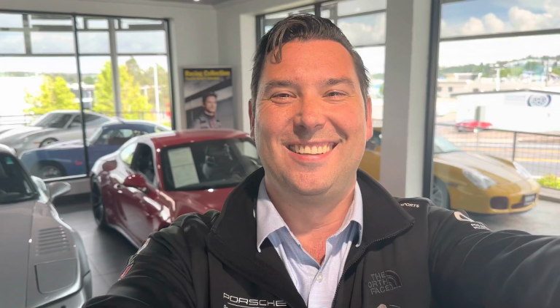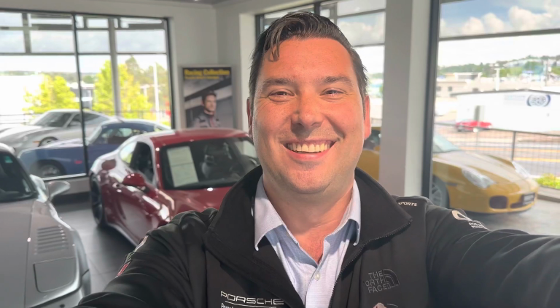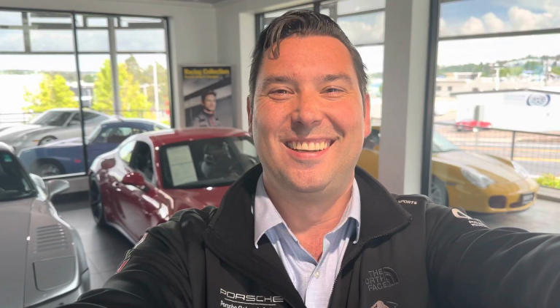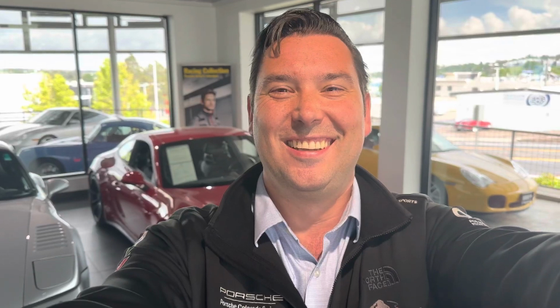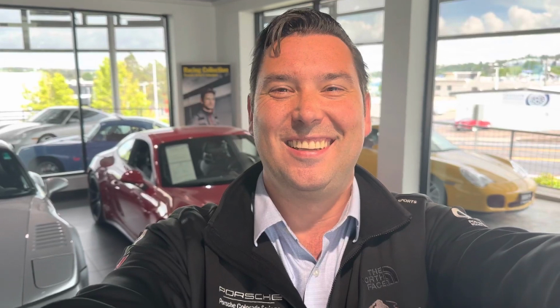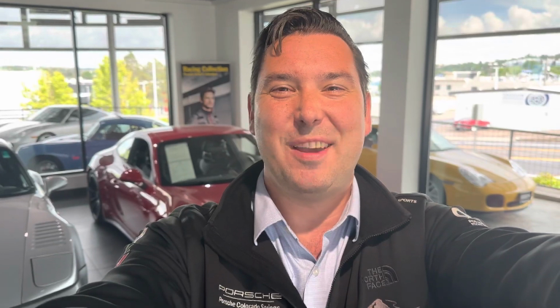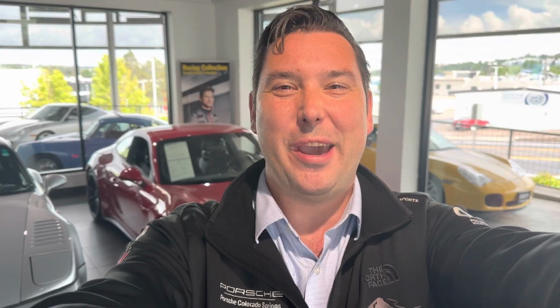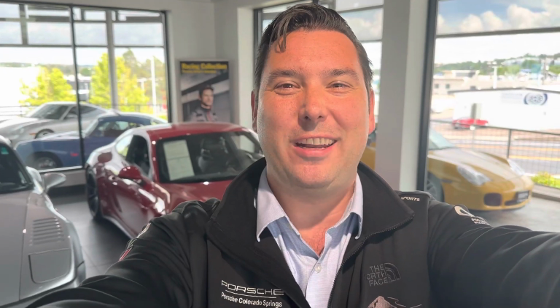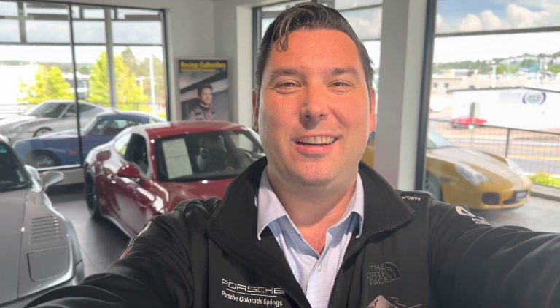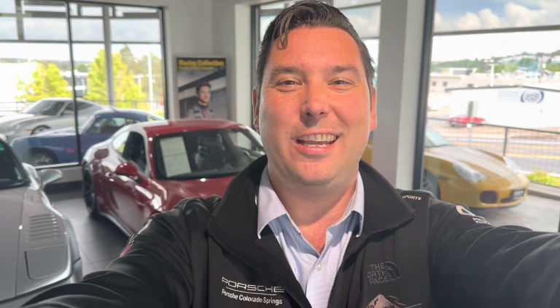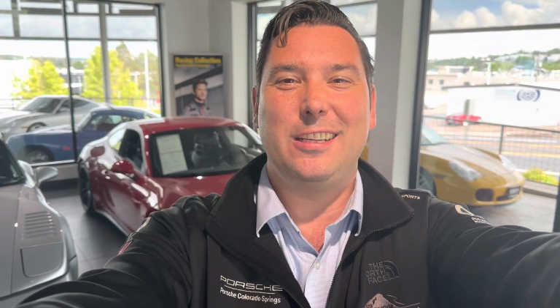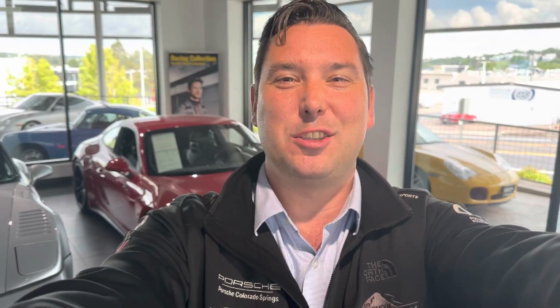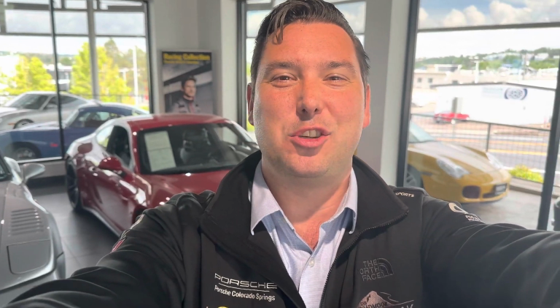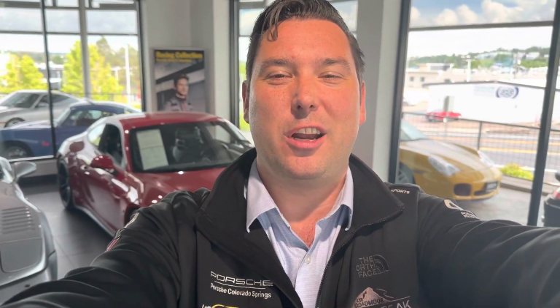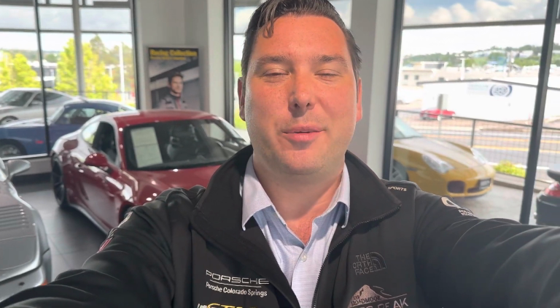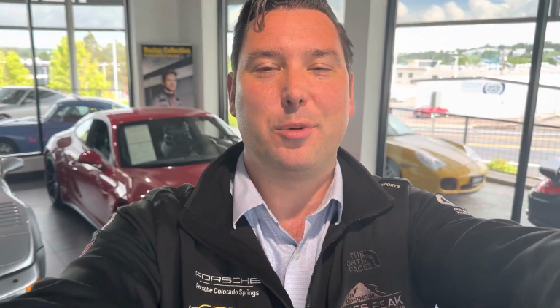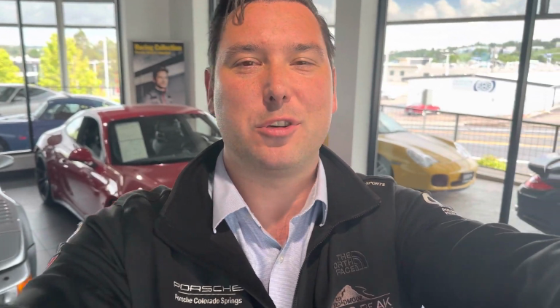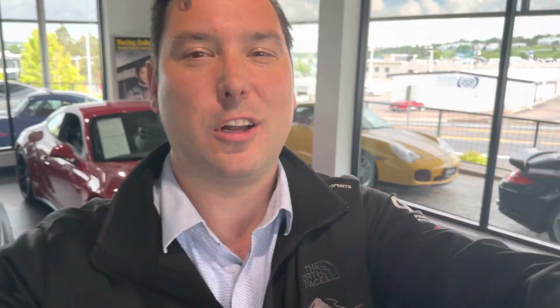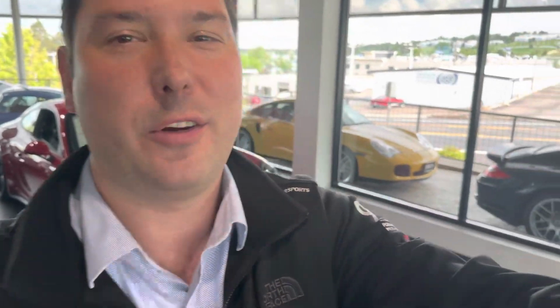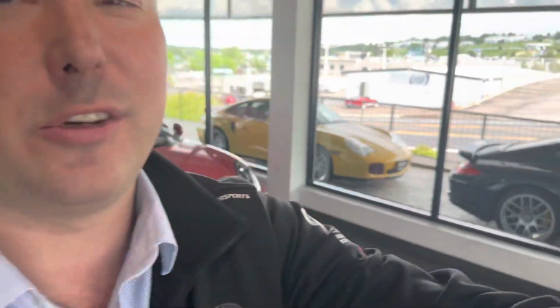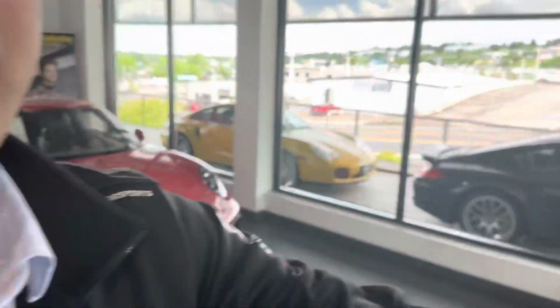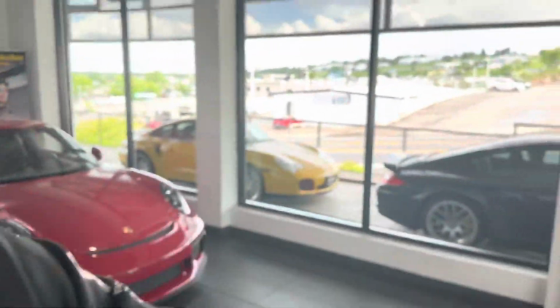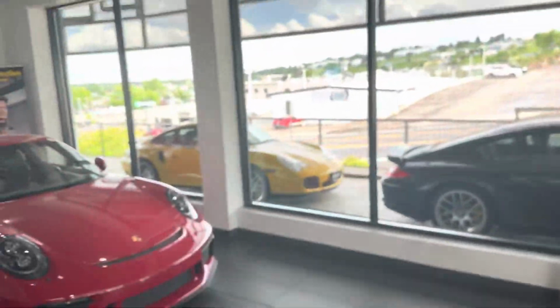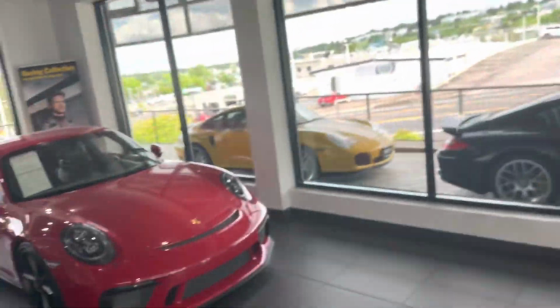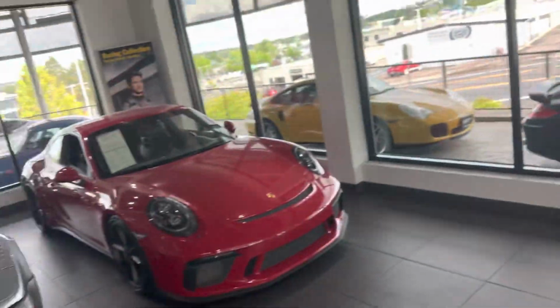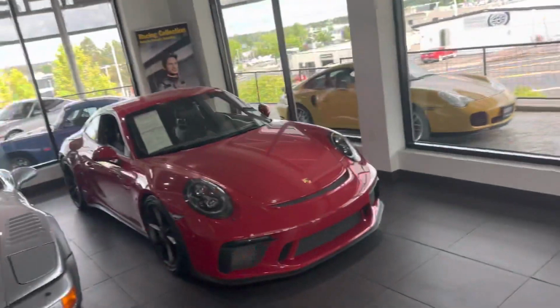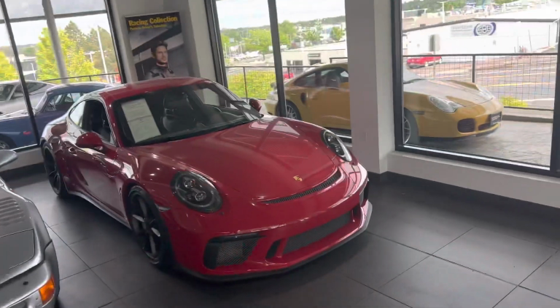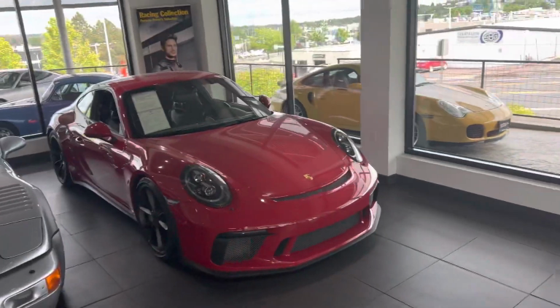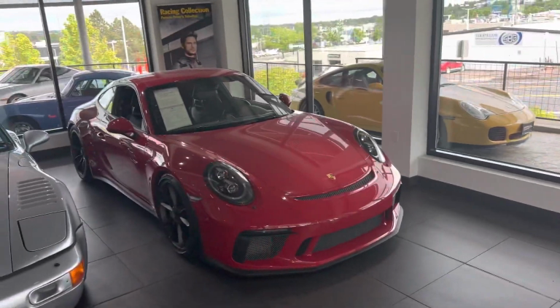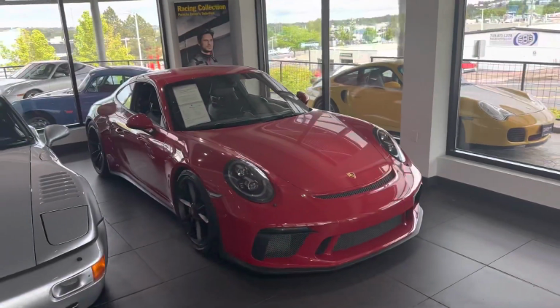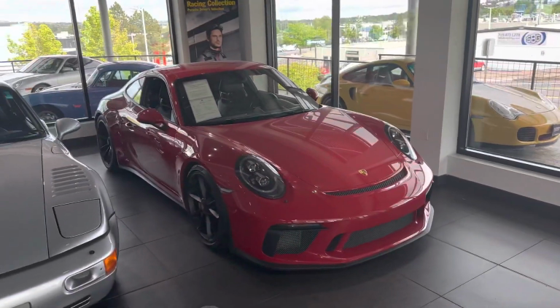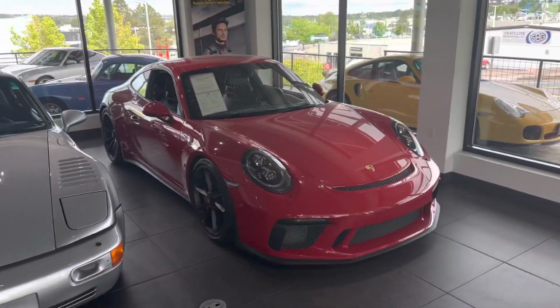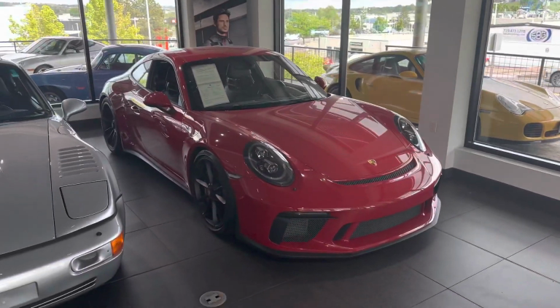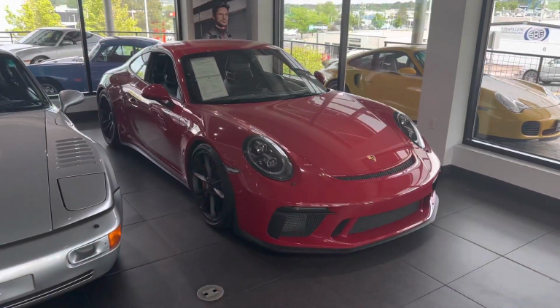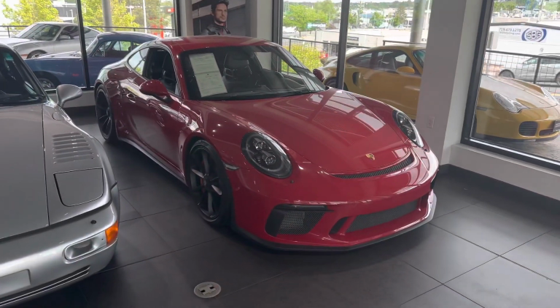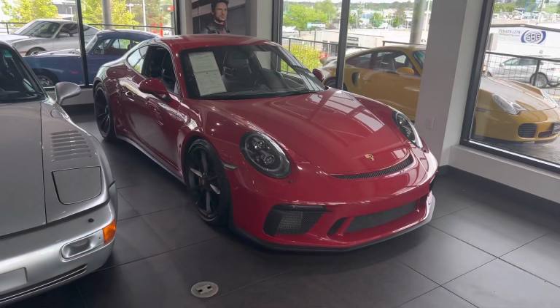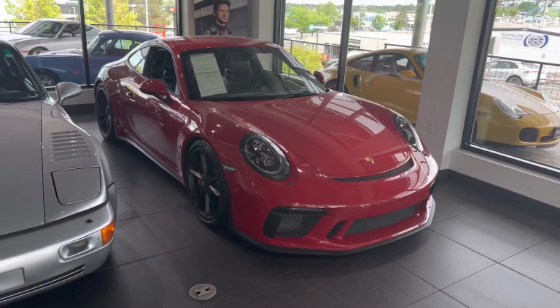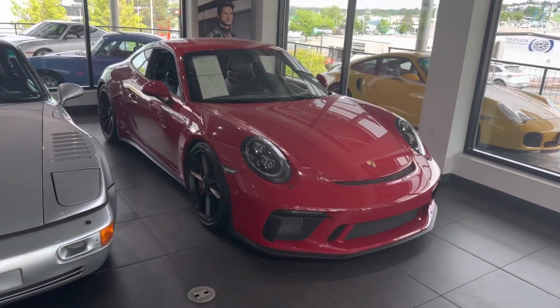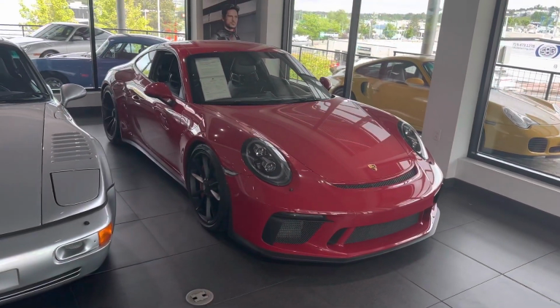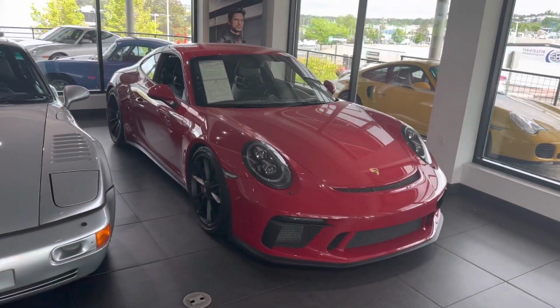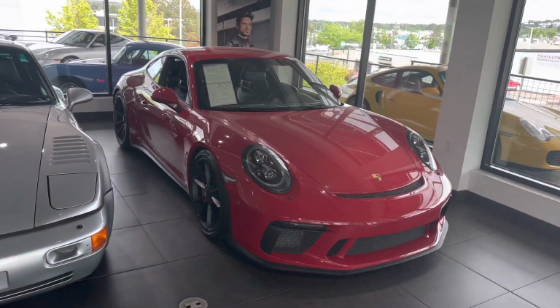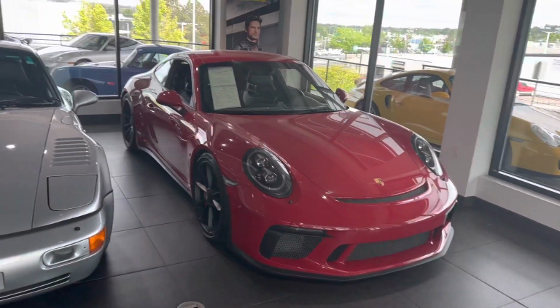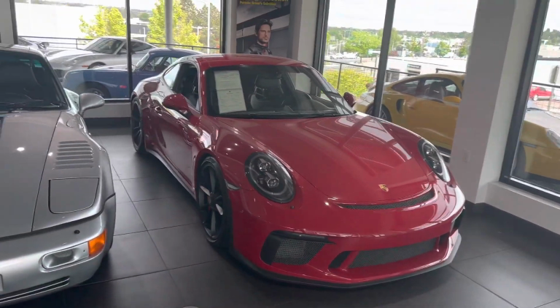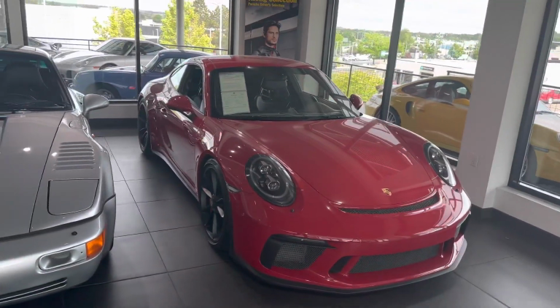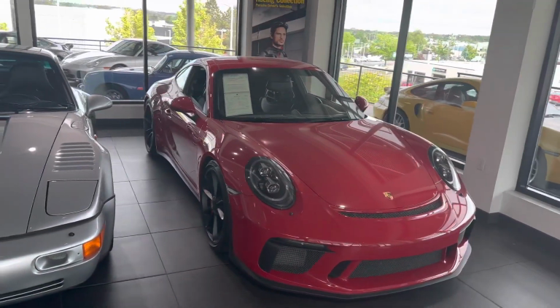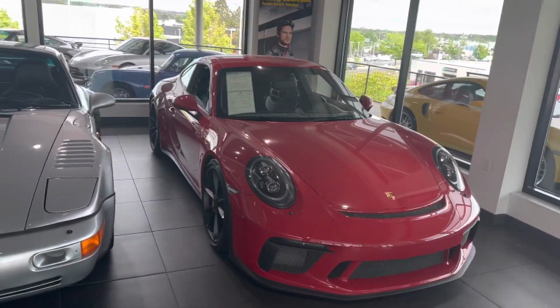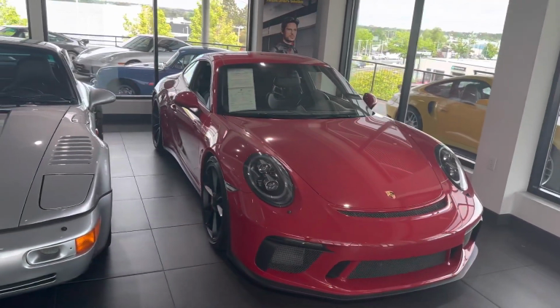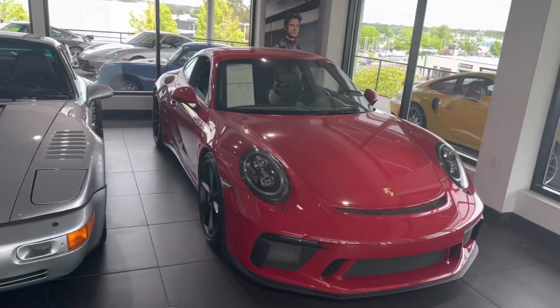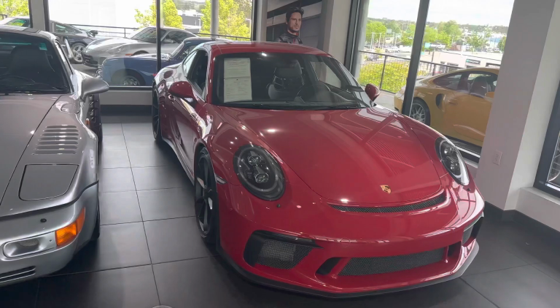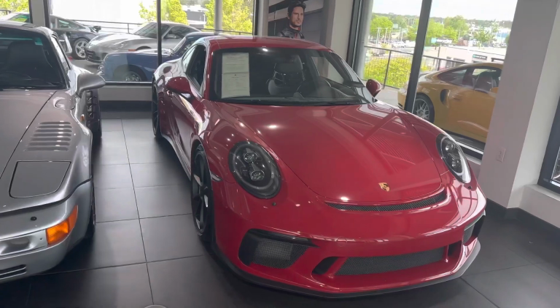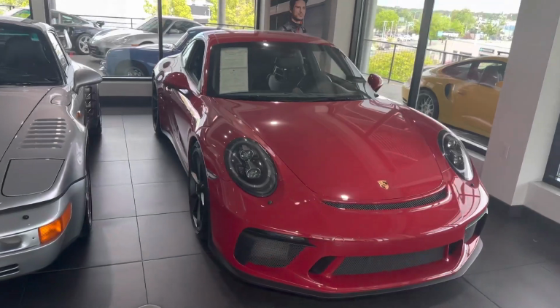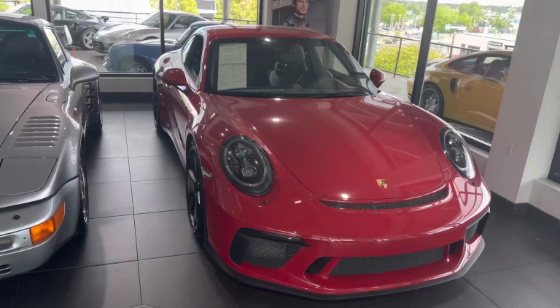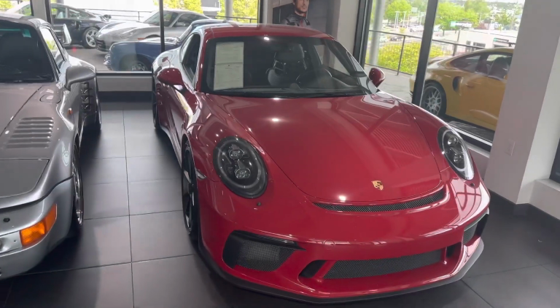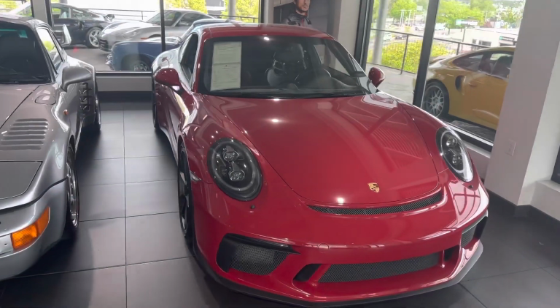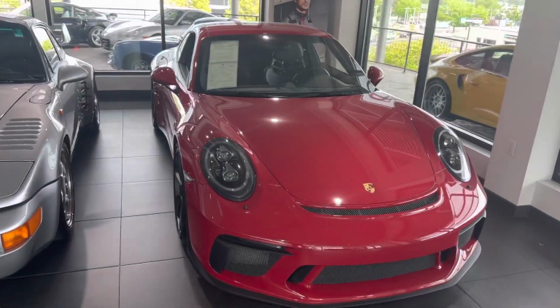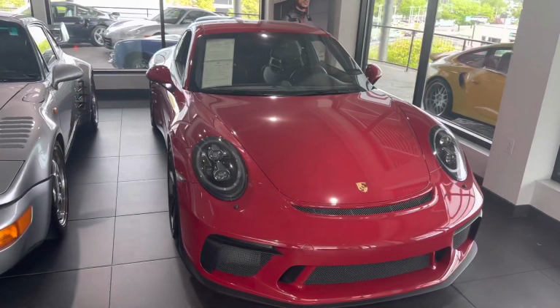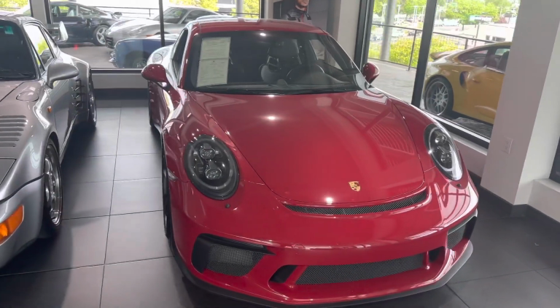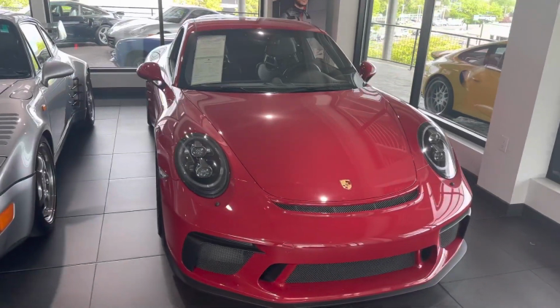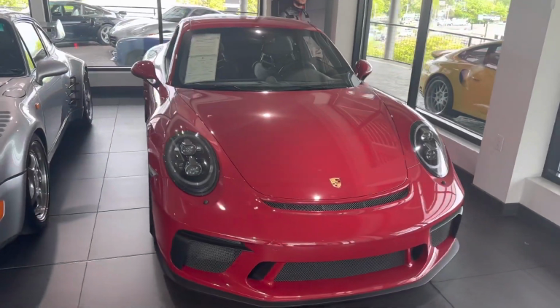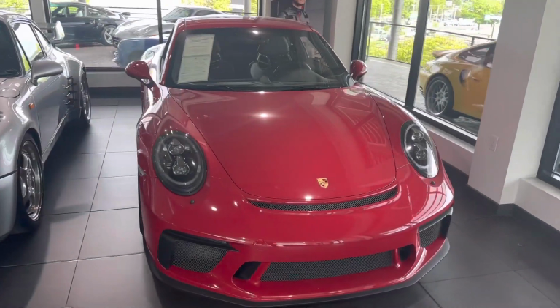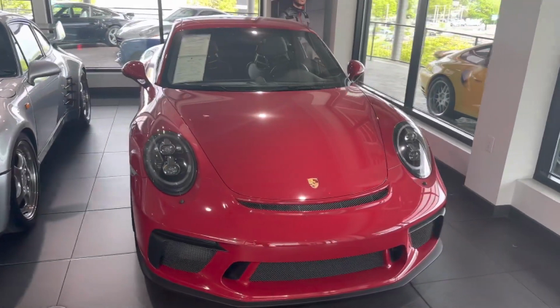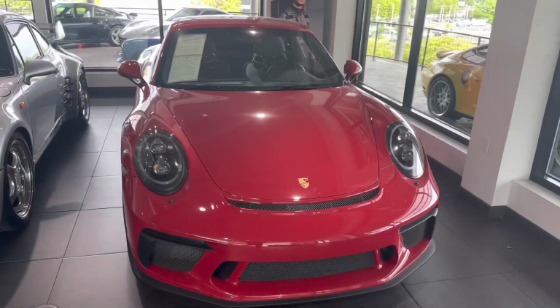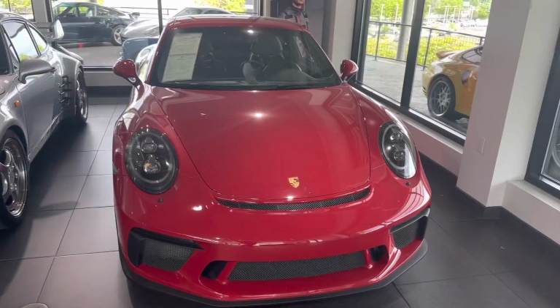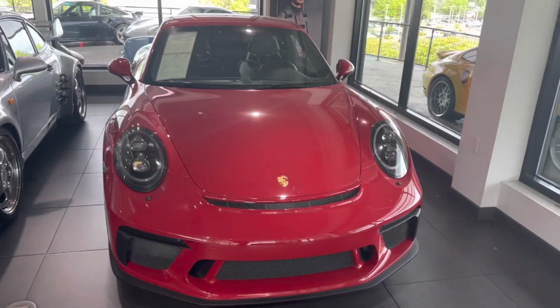Hey Matt, it's John at Porsche Colorado Springs. Here's the touring — carmine red over black with that houndstooth interior.